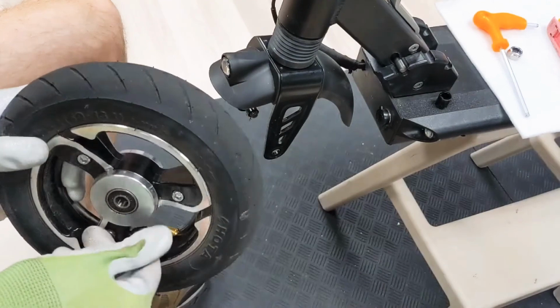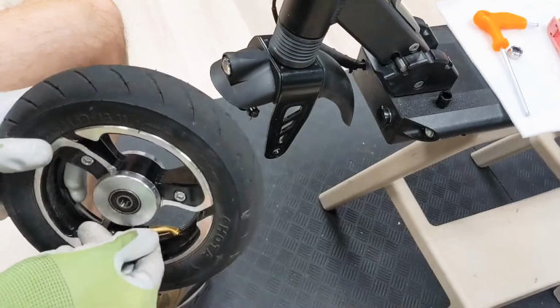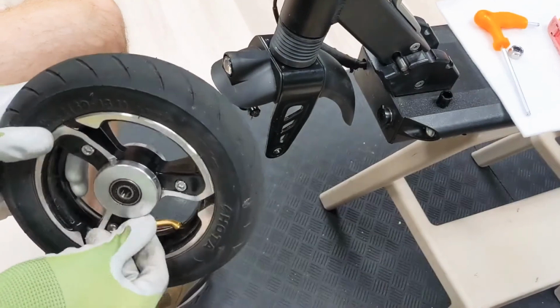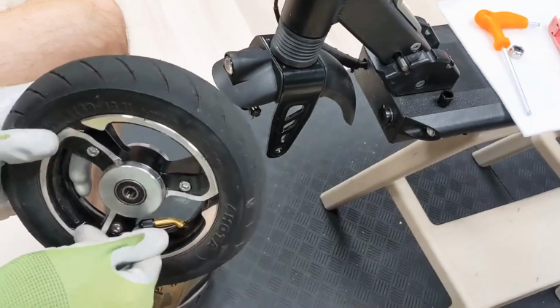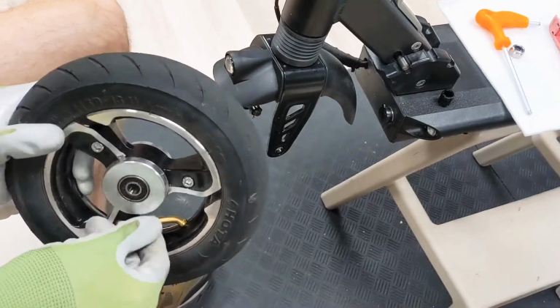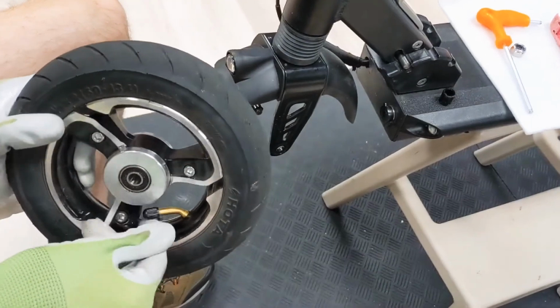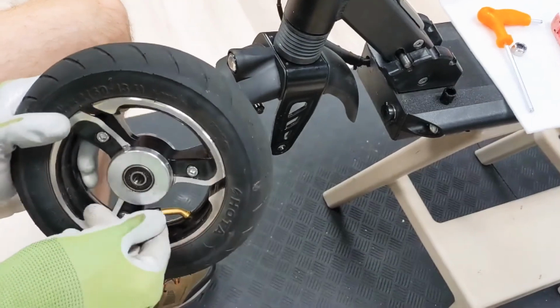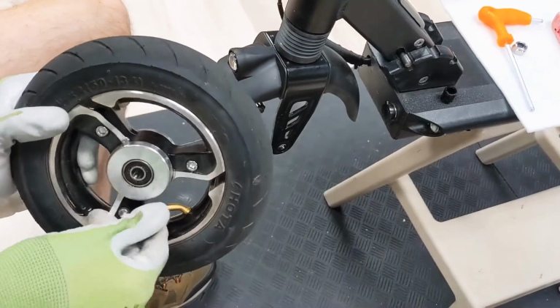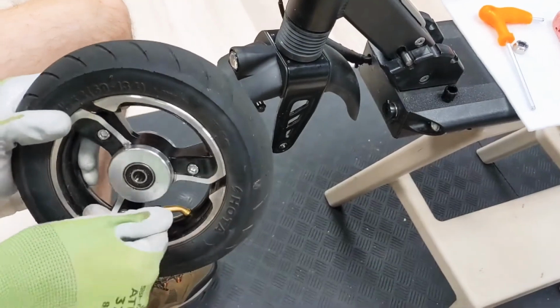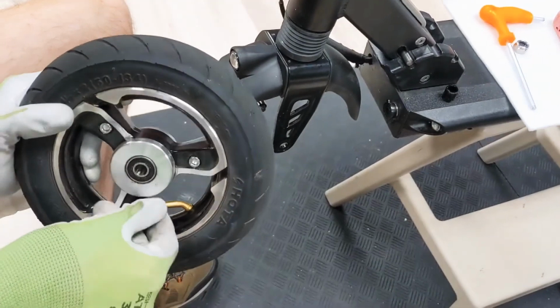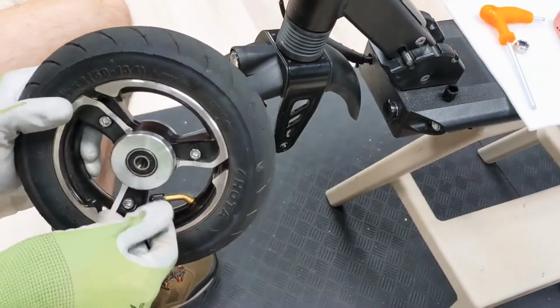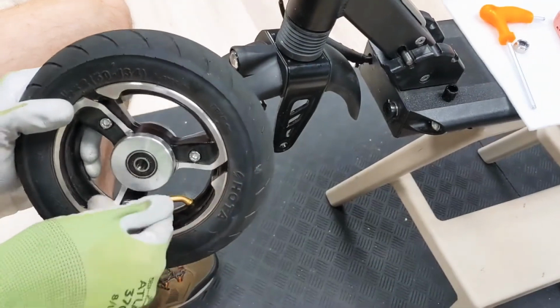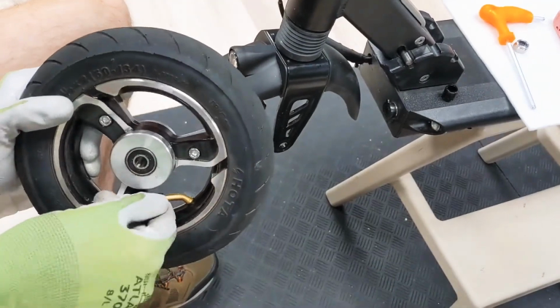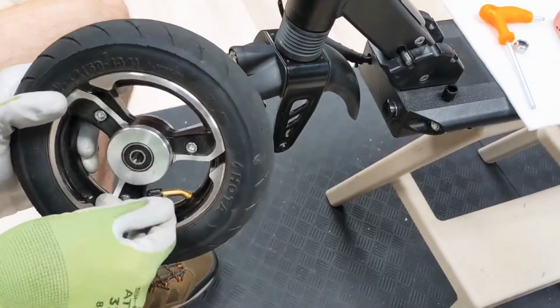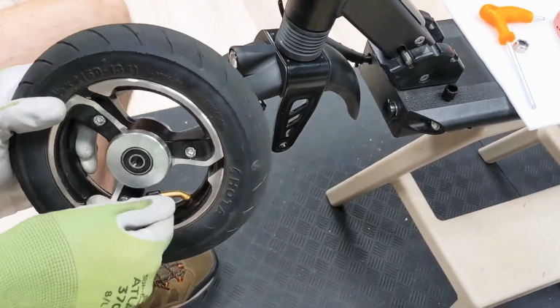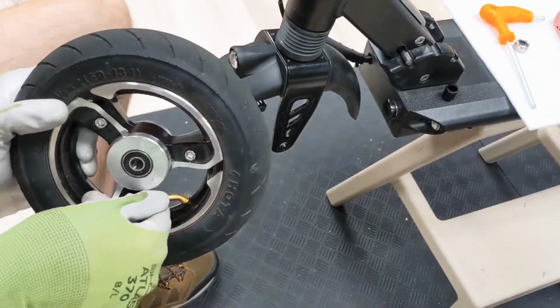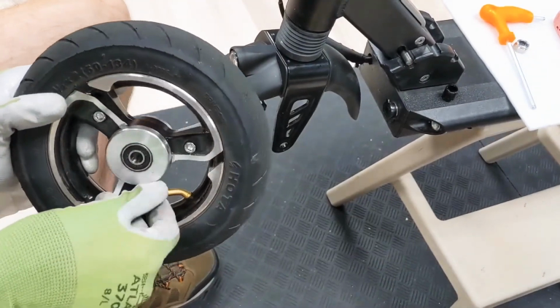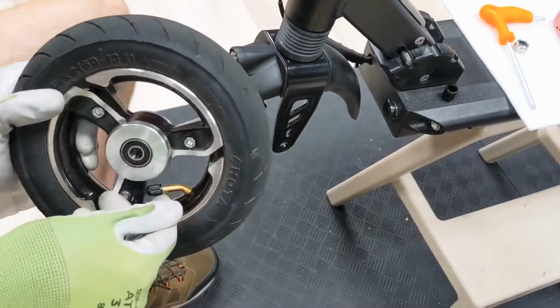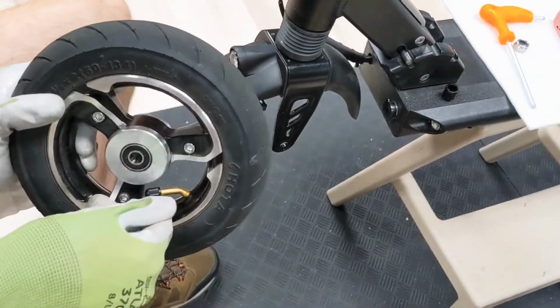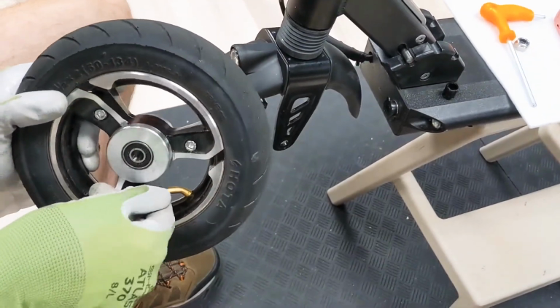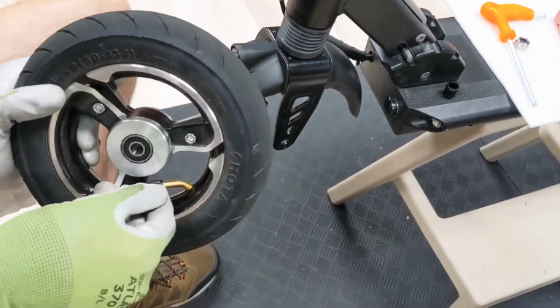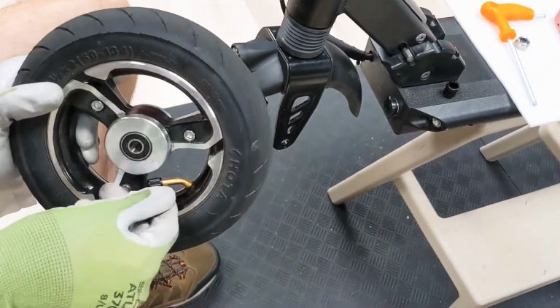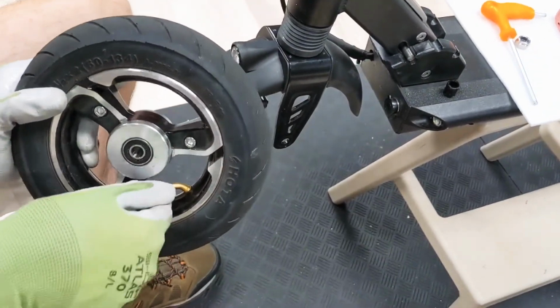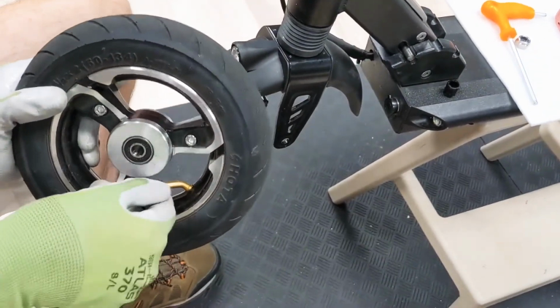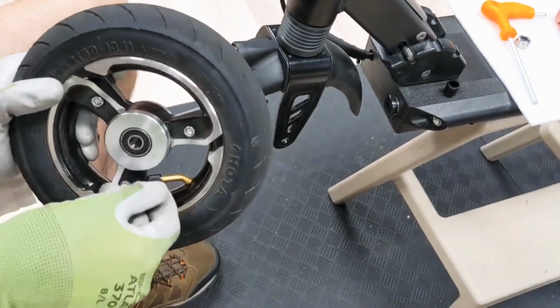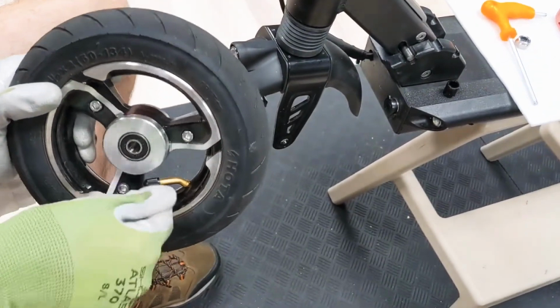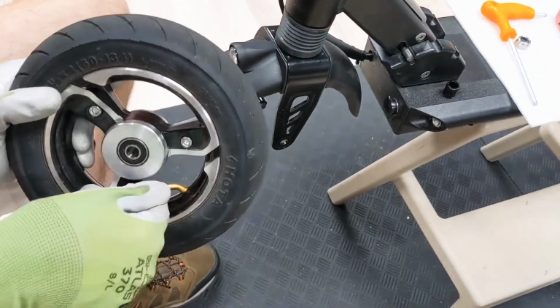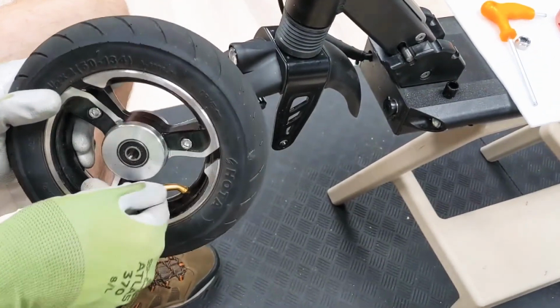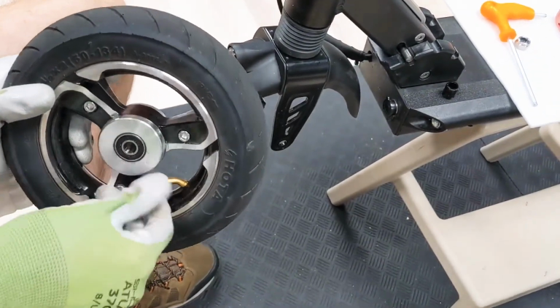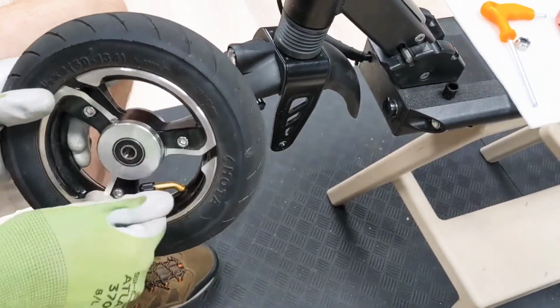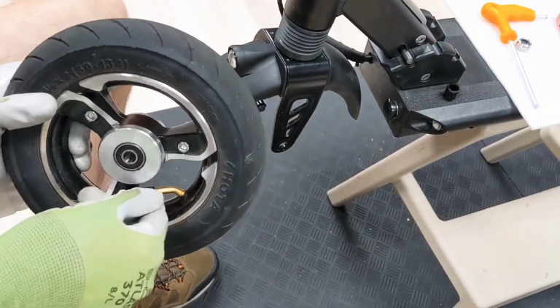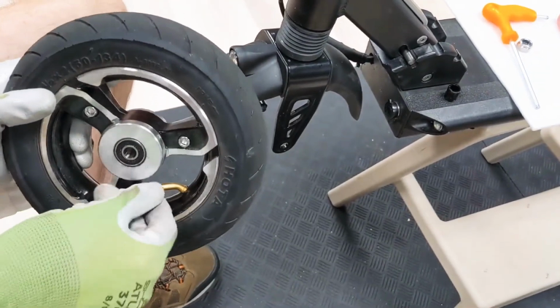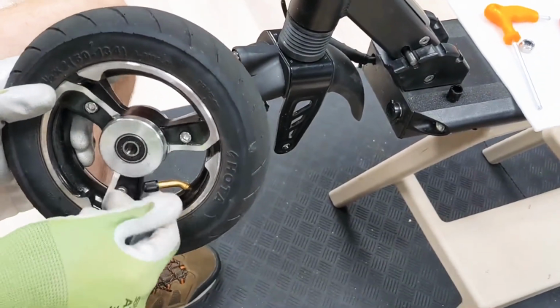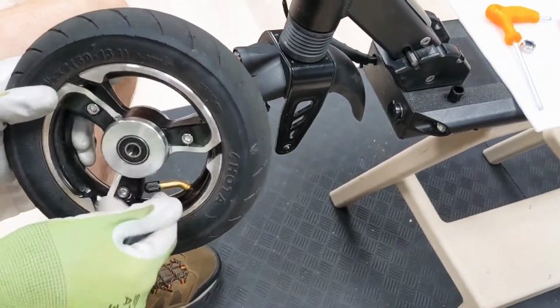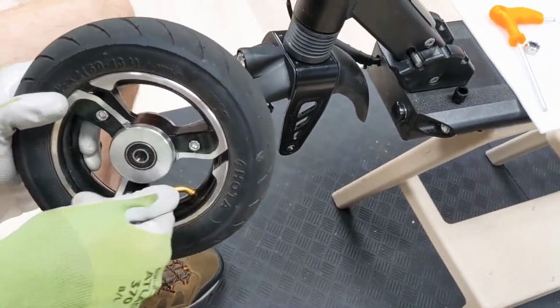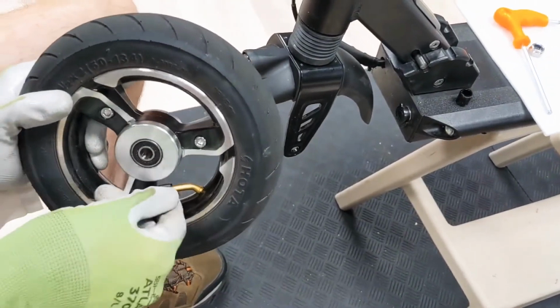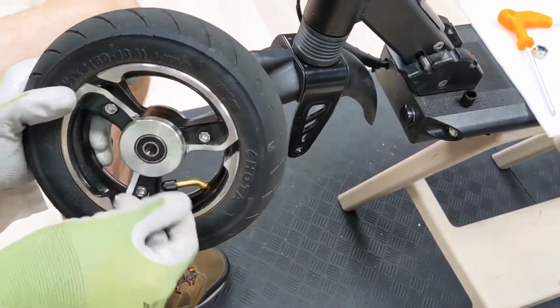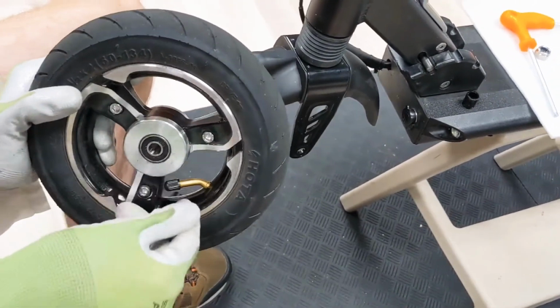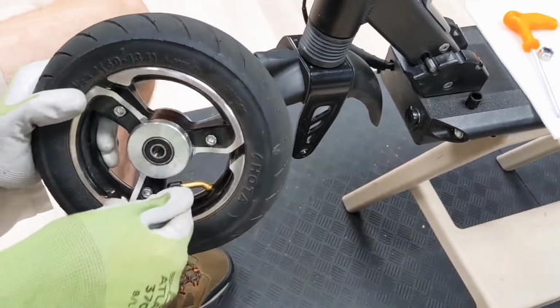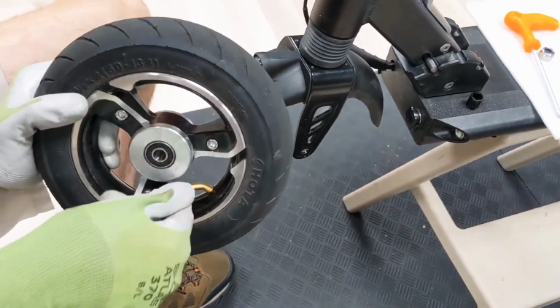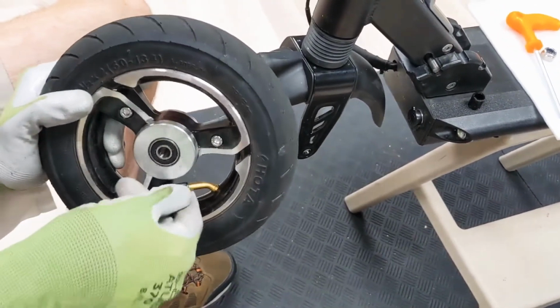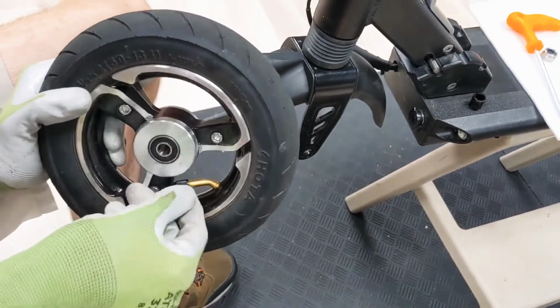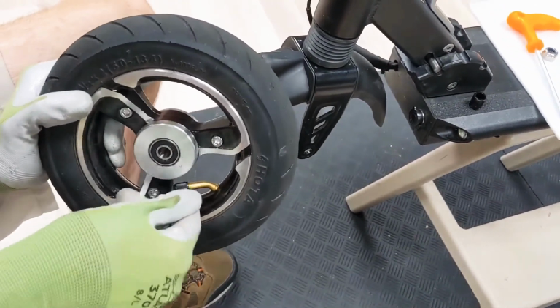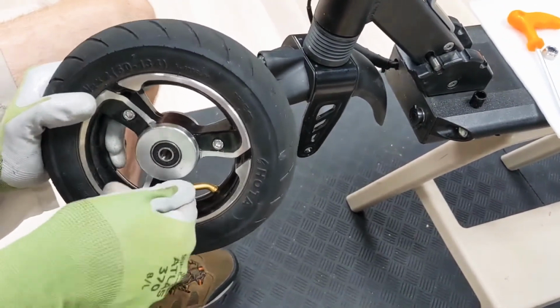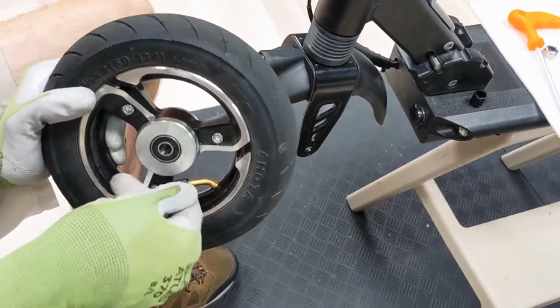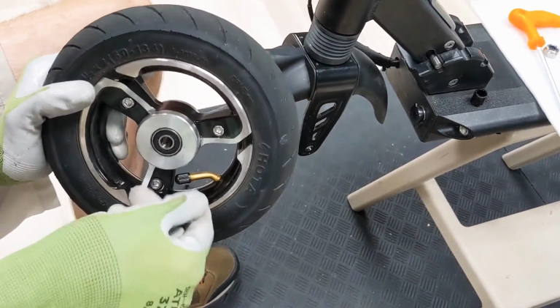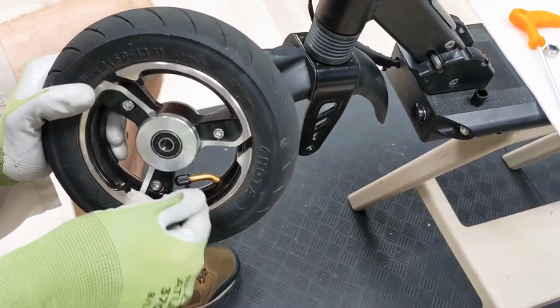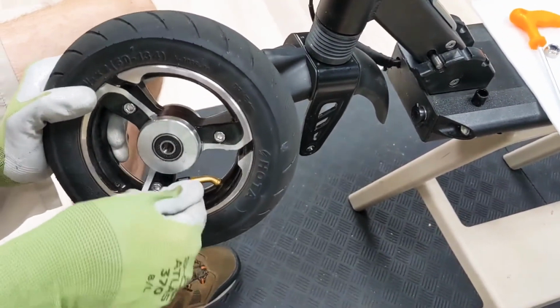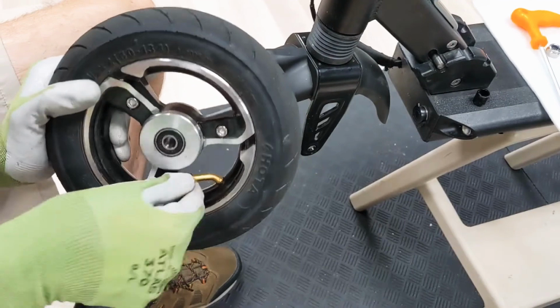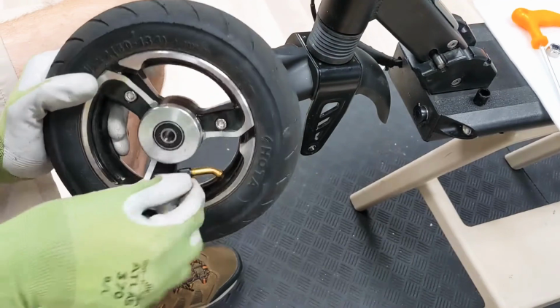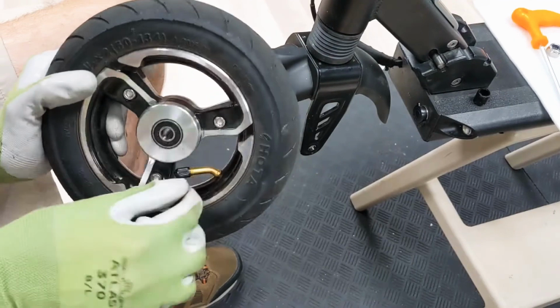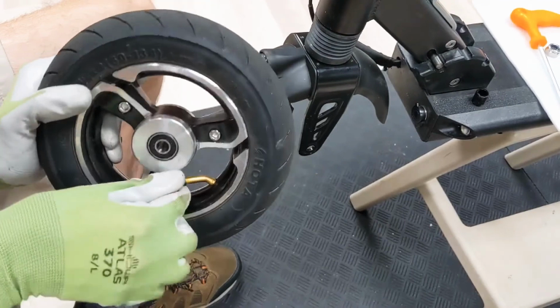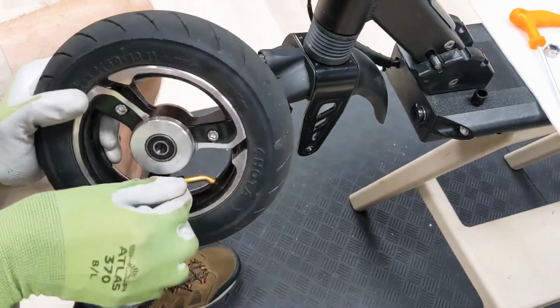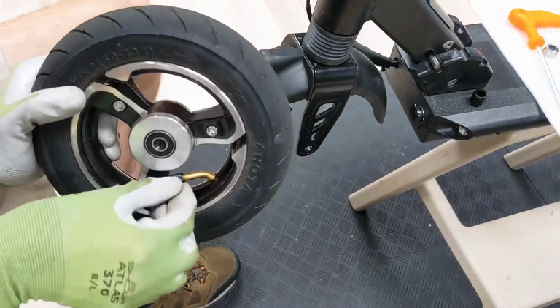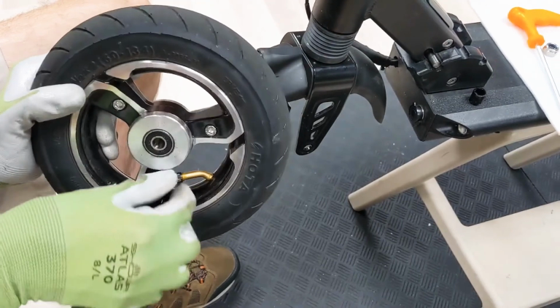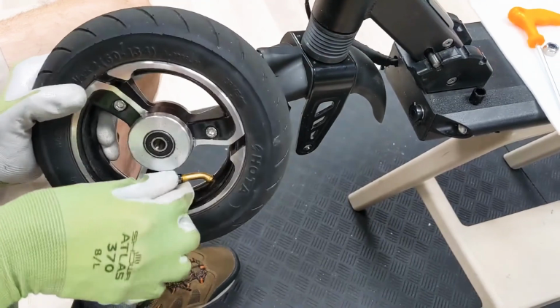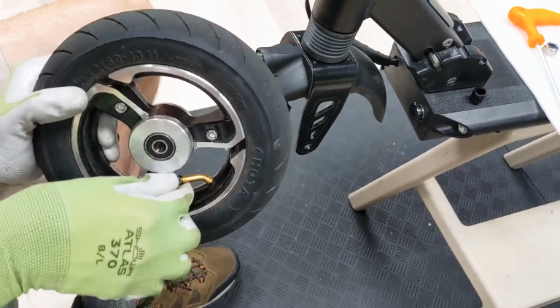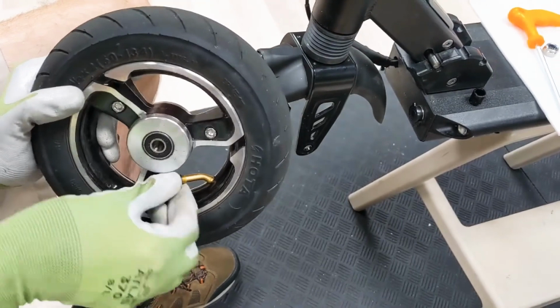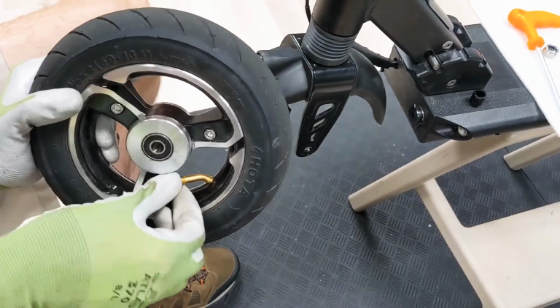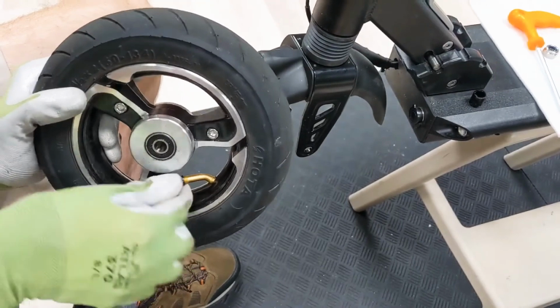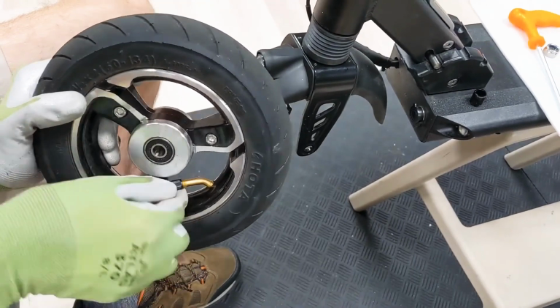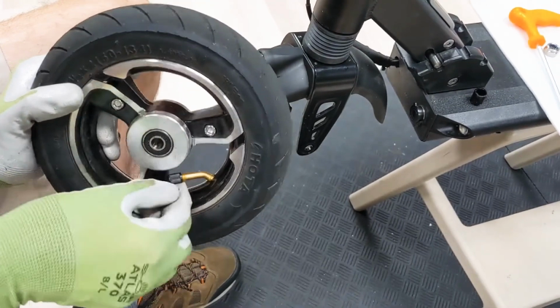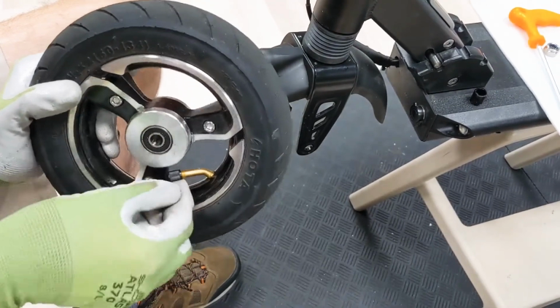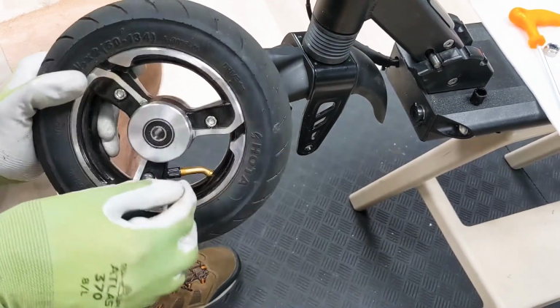If you're just replacing the tire and it still has air, it's a good idea to let the air out first.